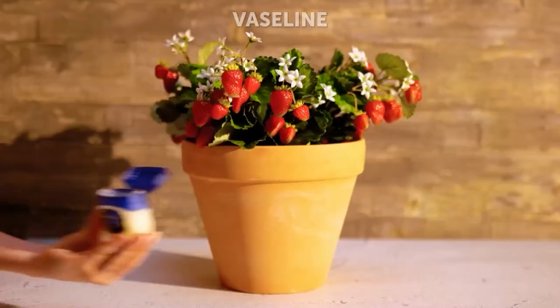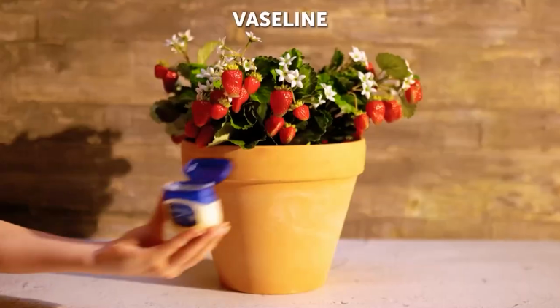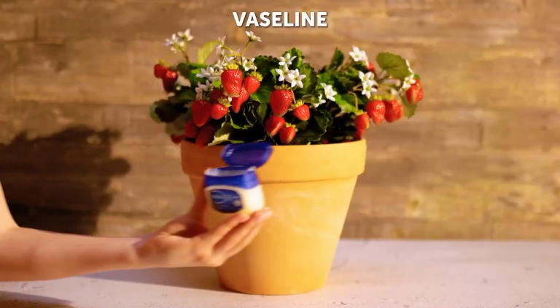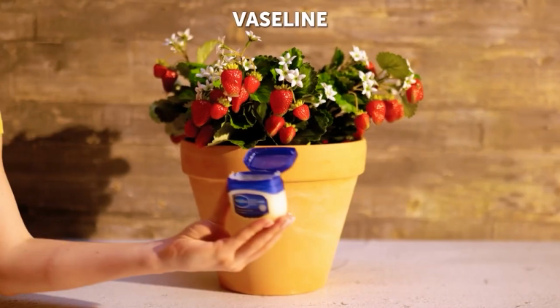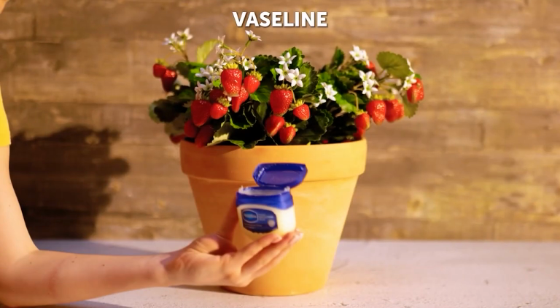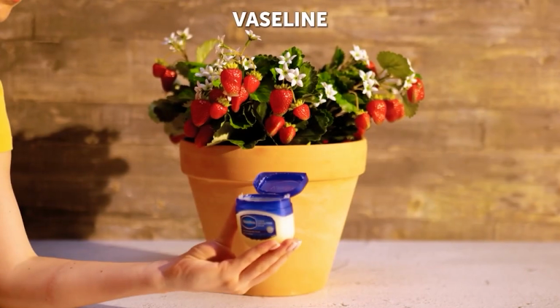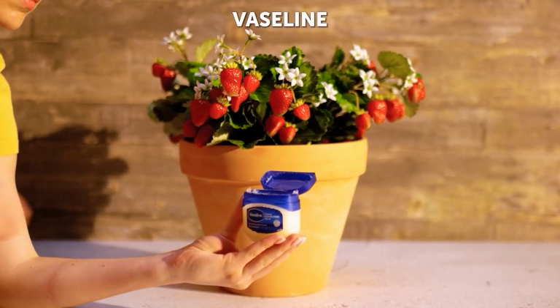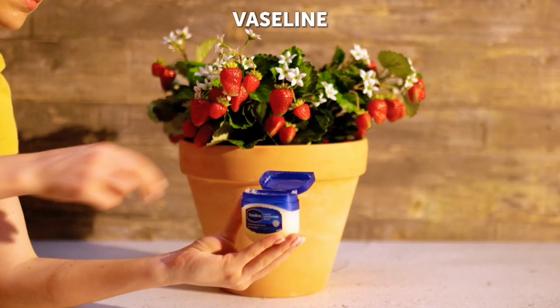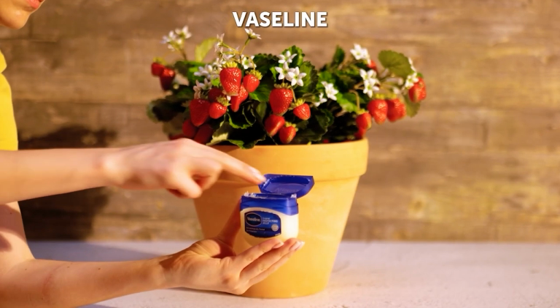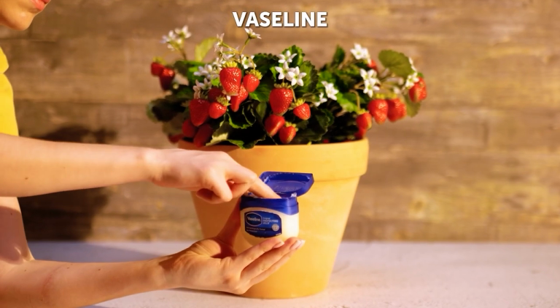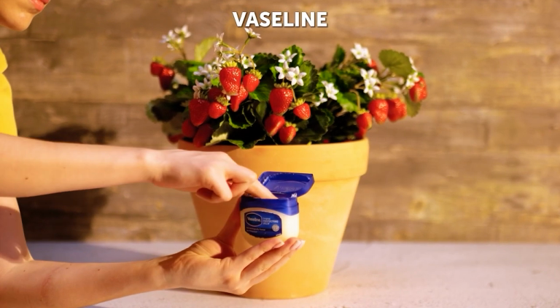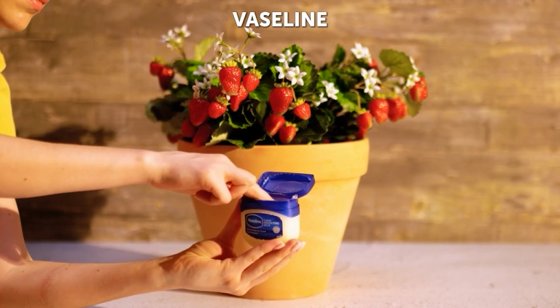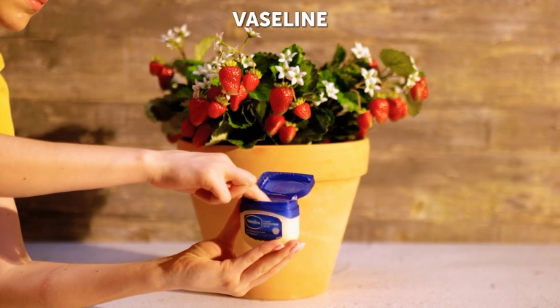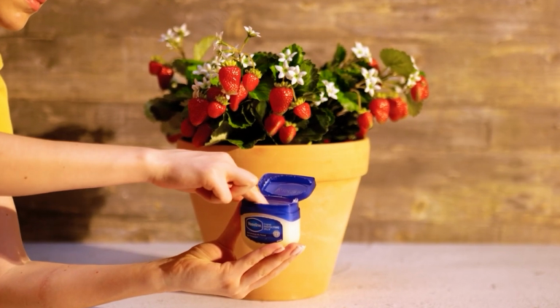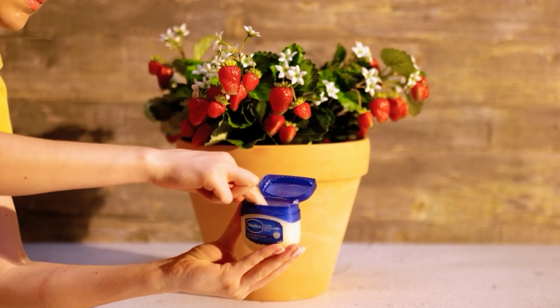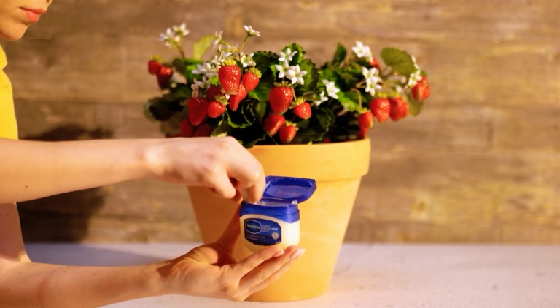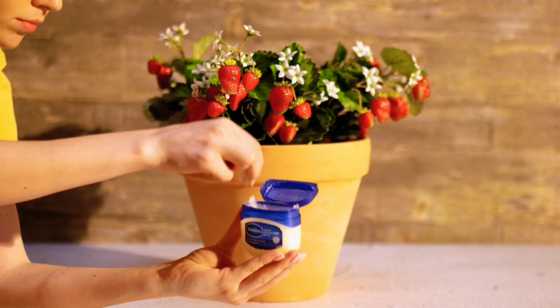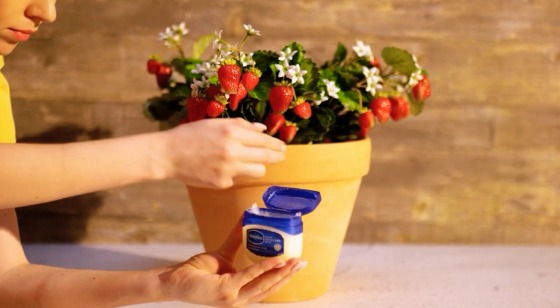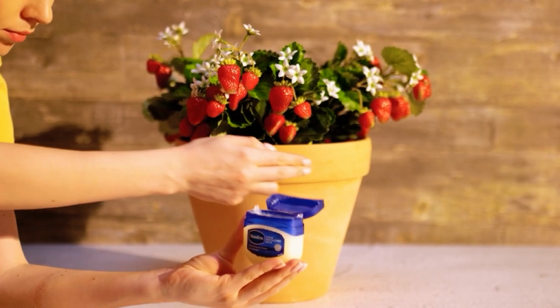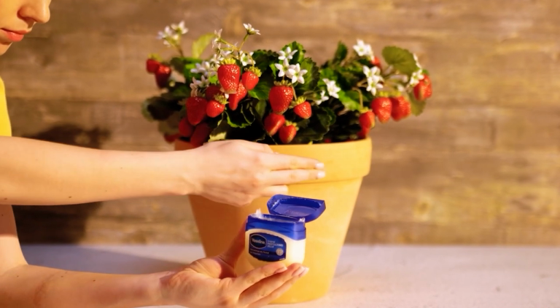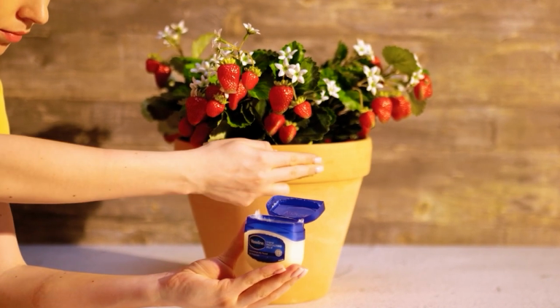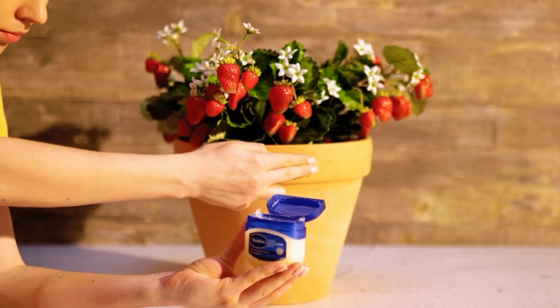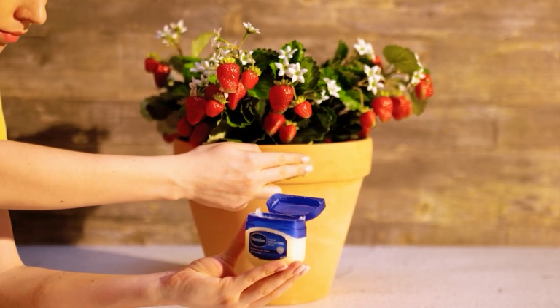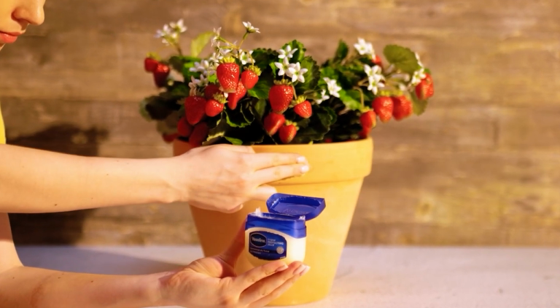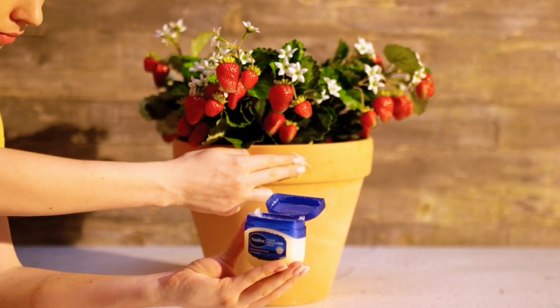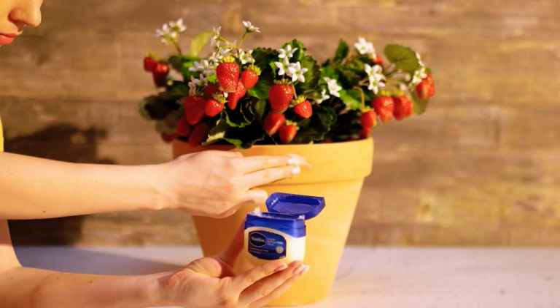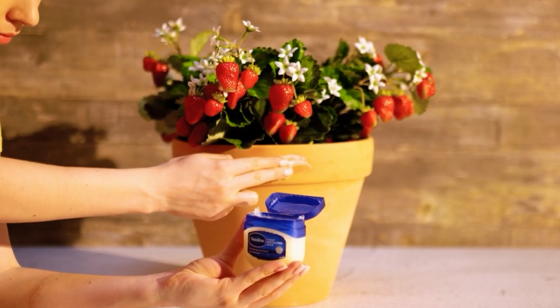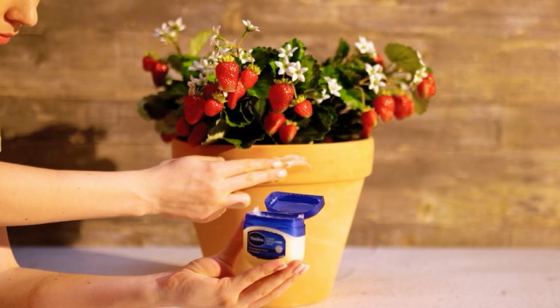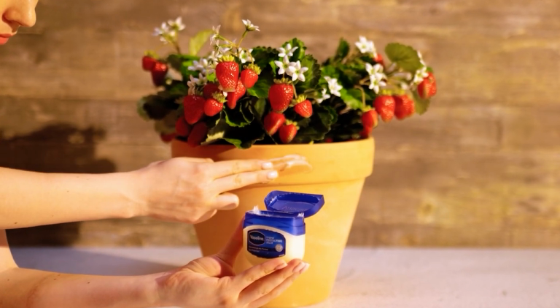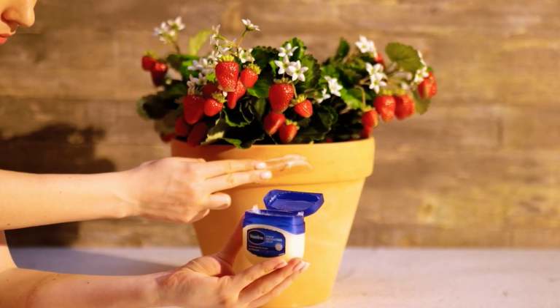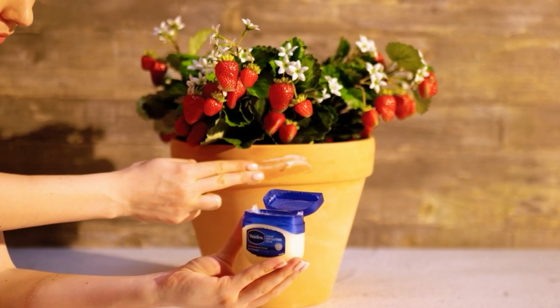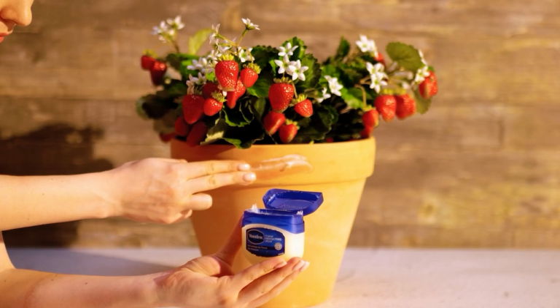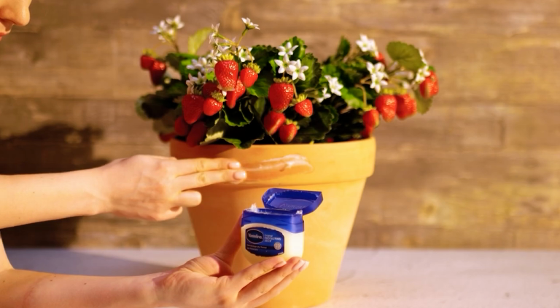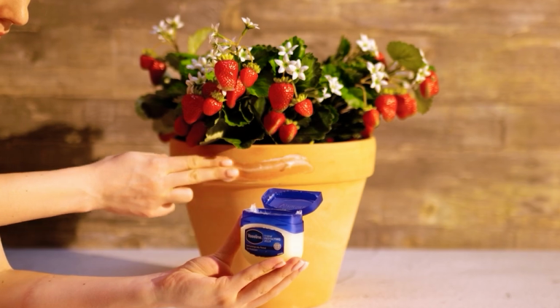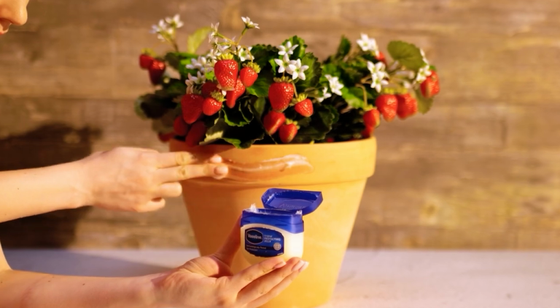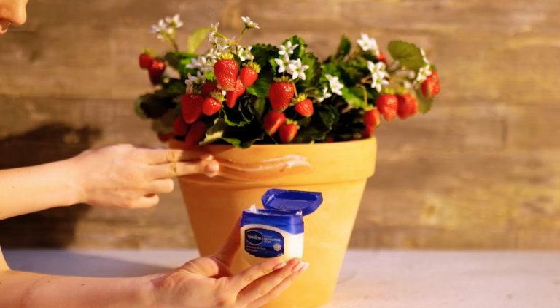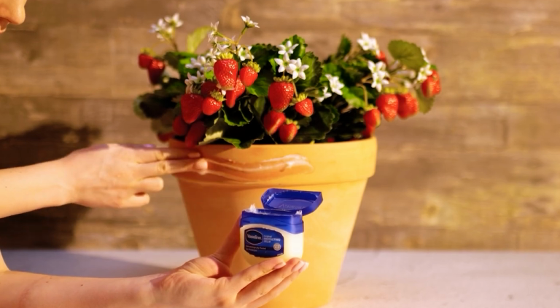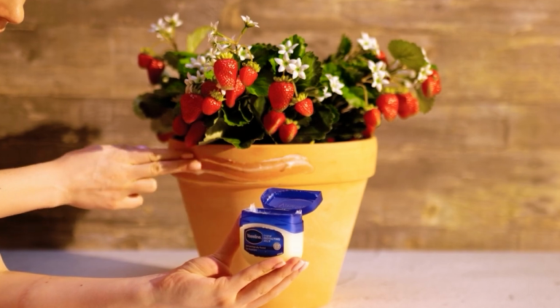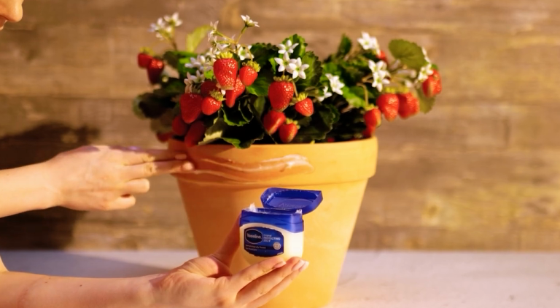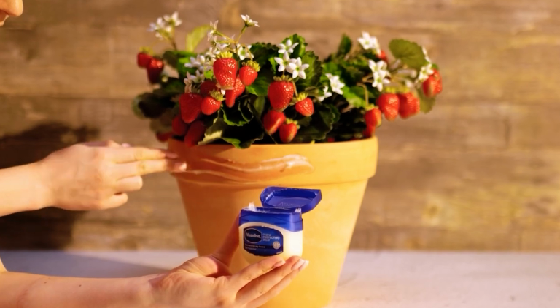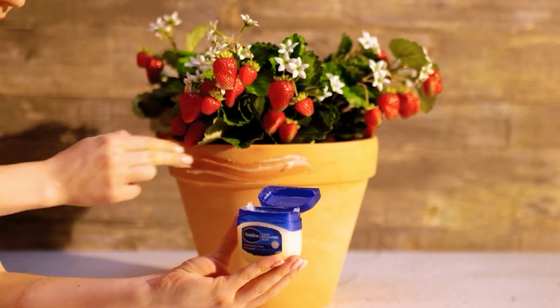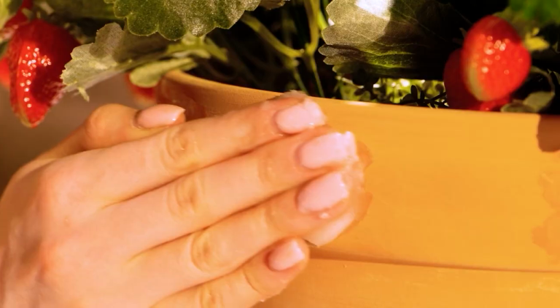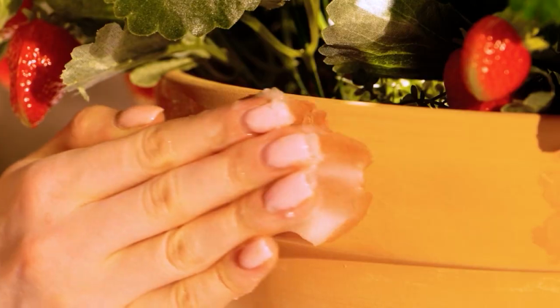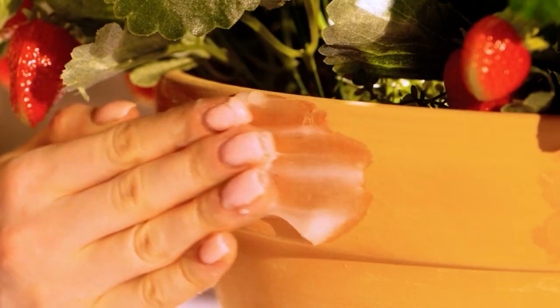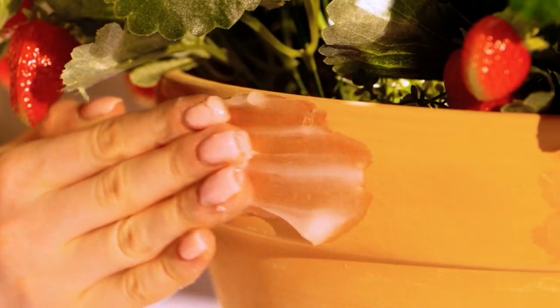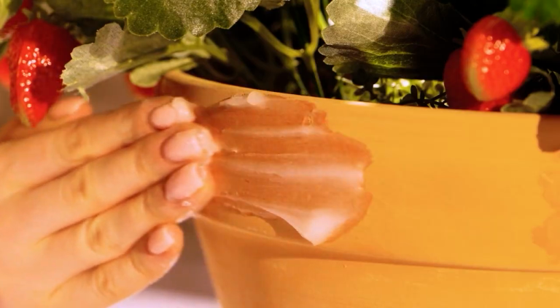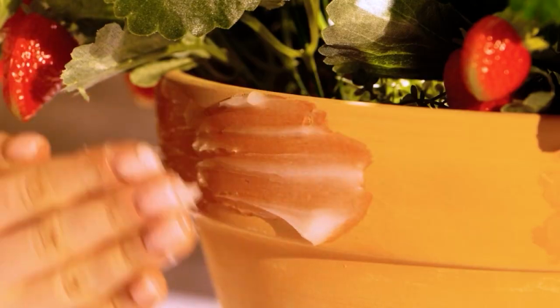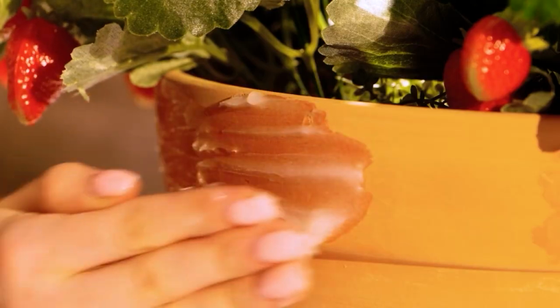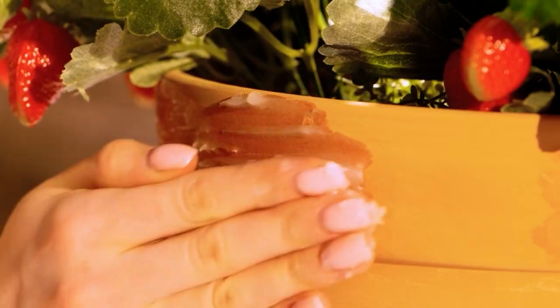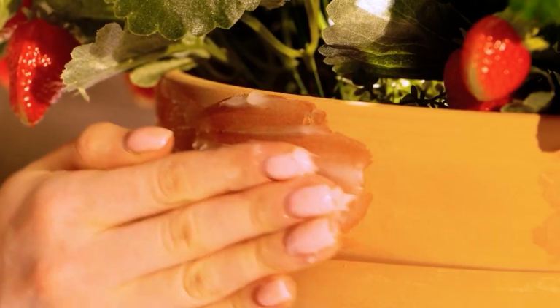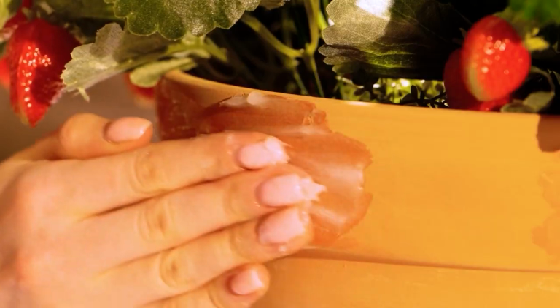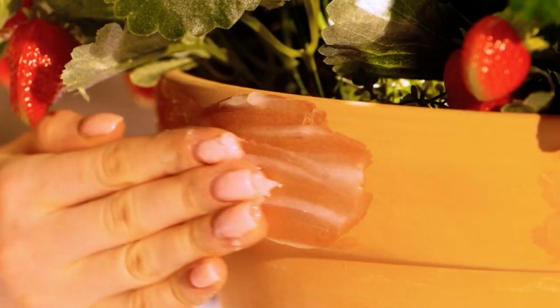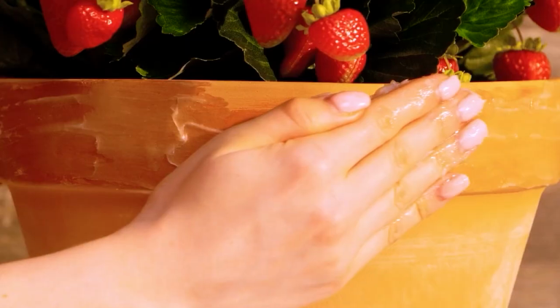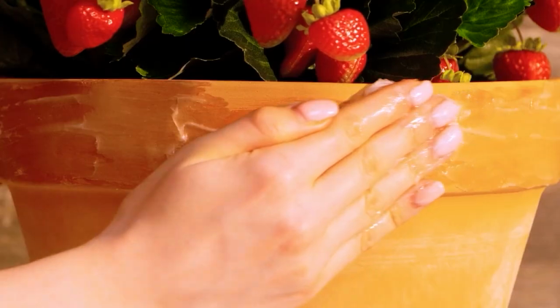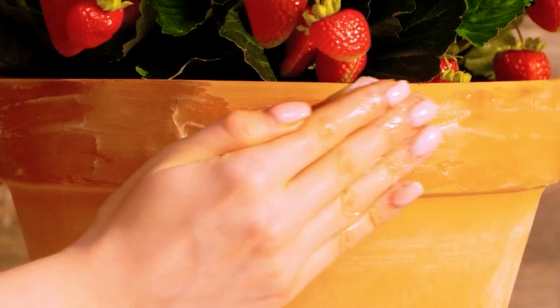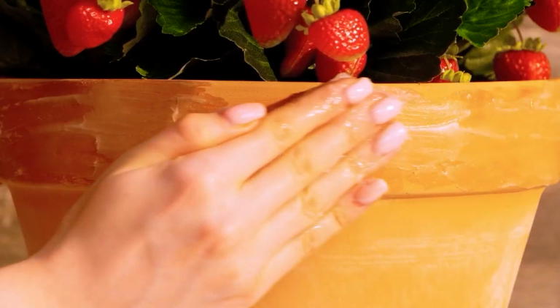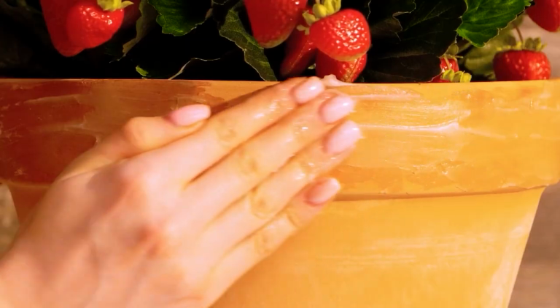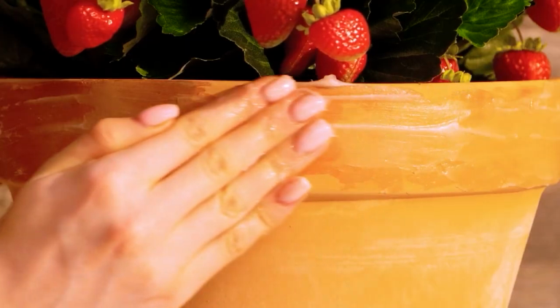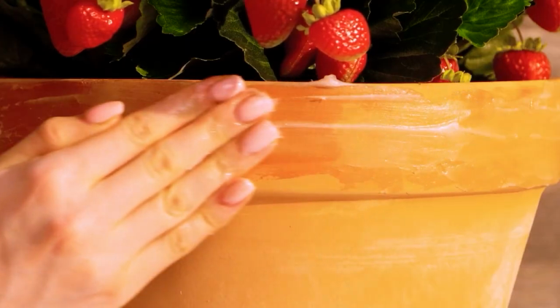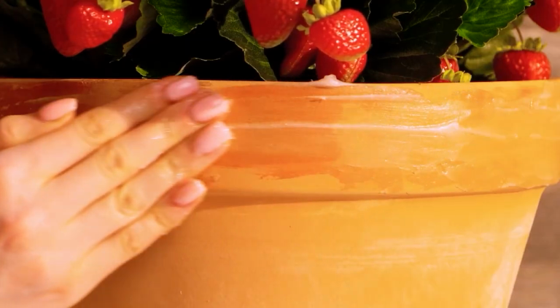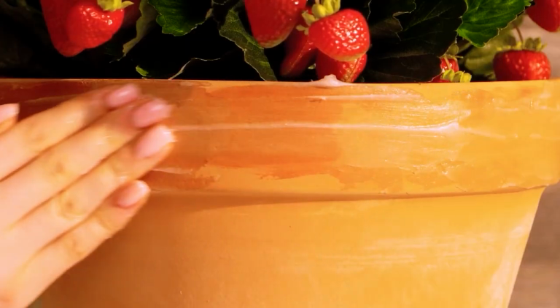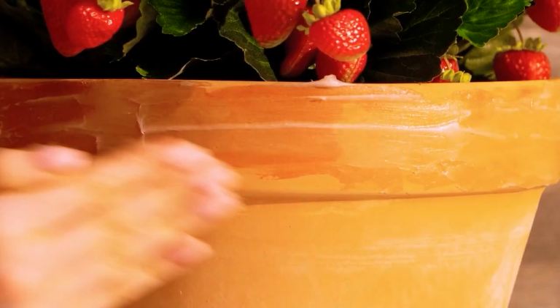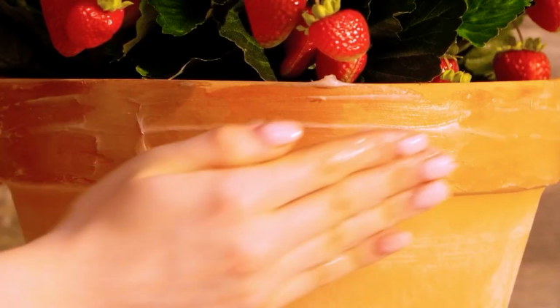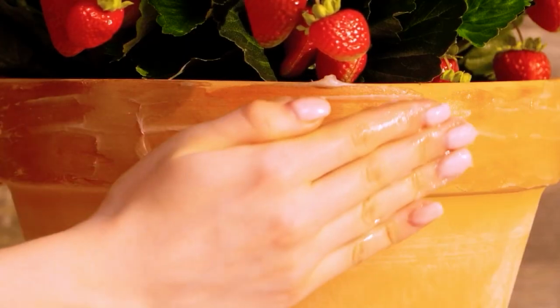Here's one to stop ants in their tracks. The Vaseline creates a slippery barrier.